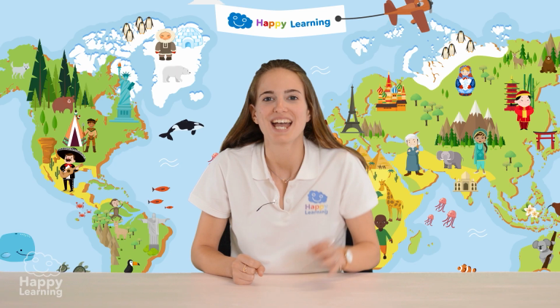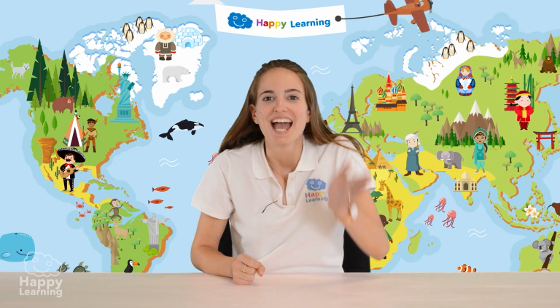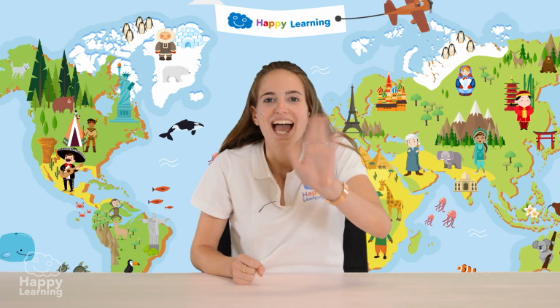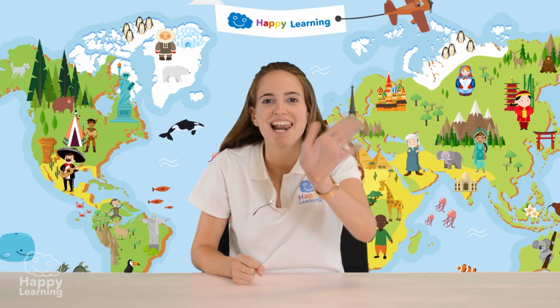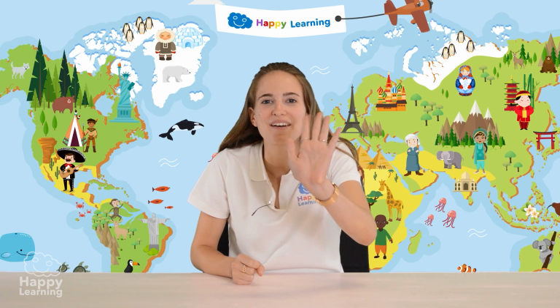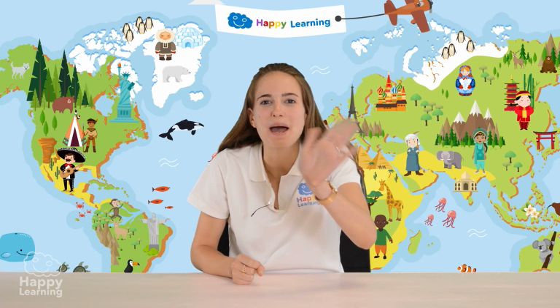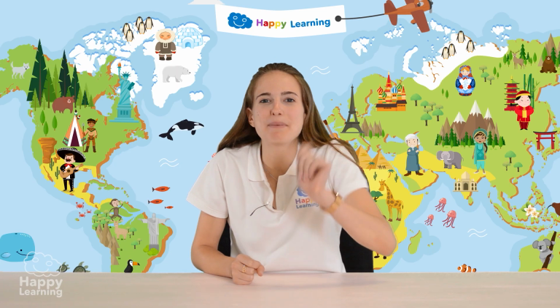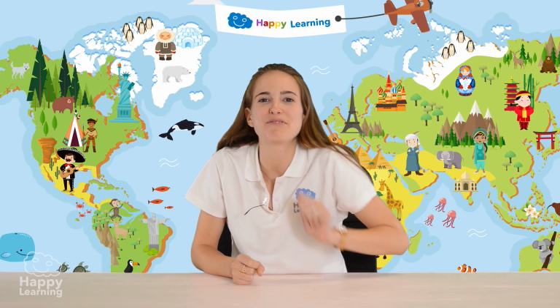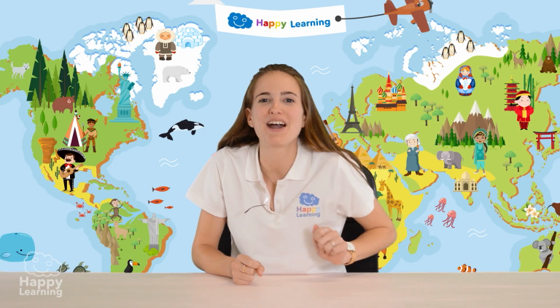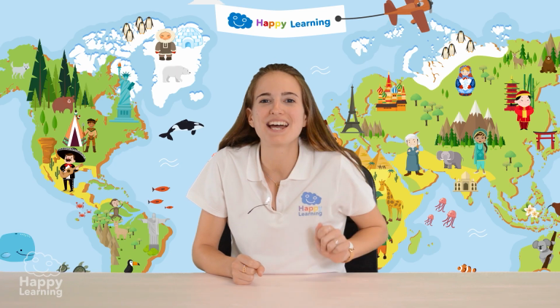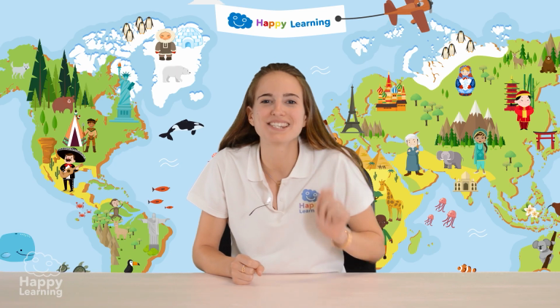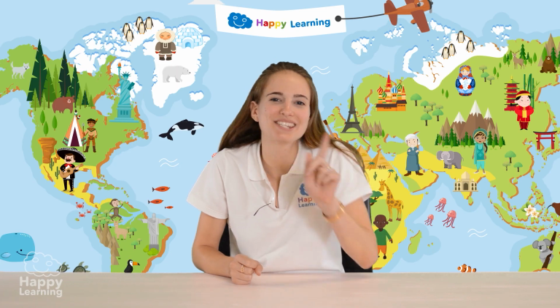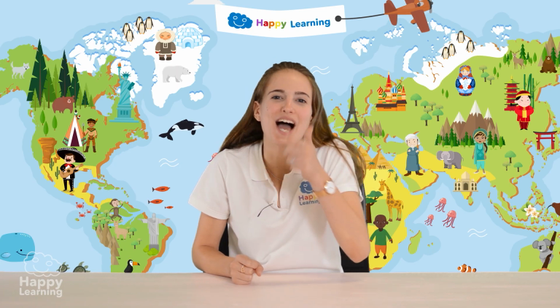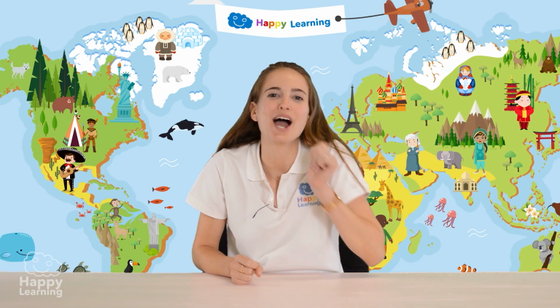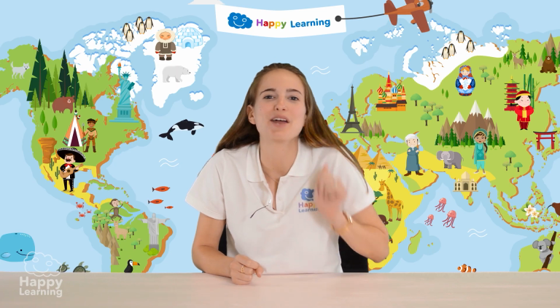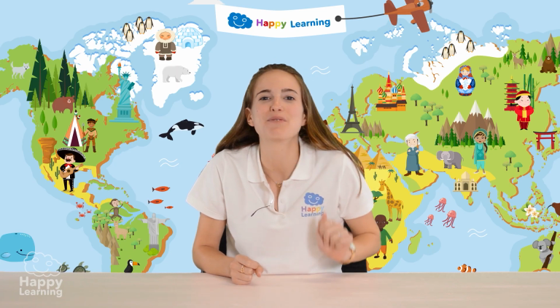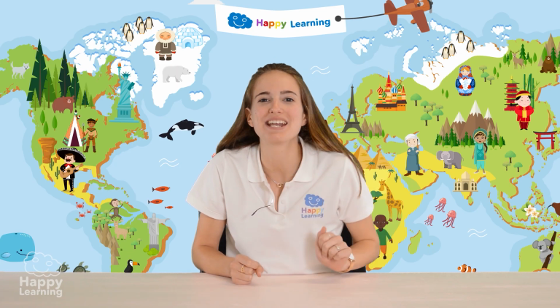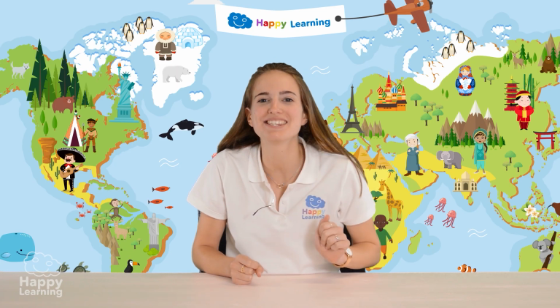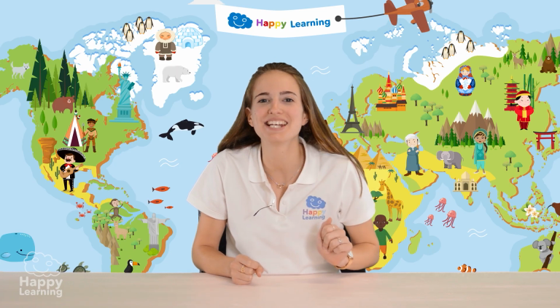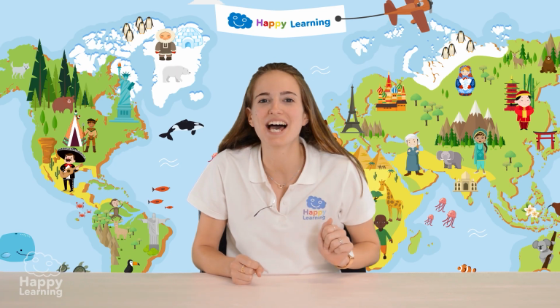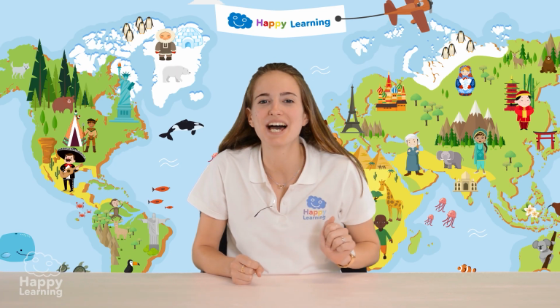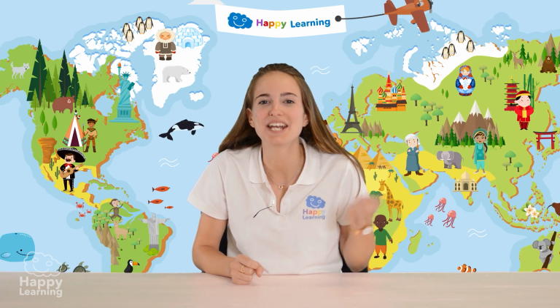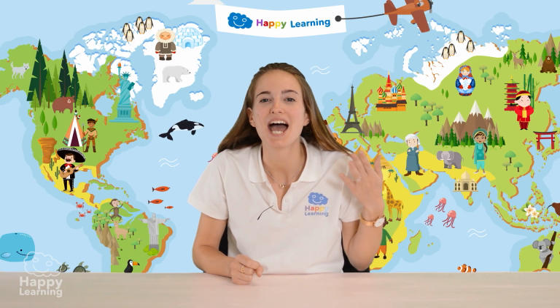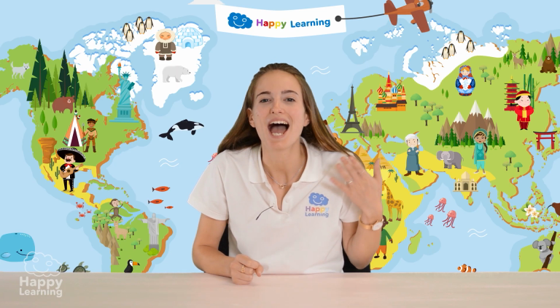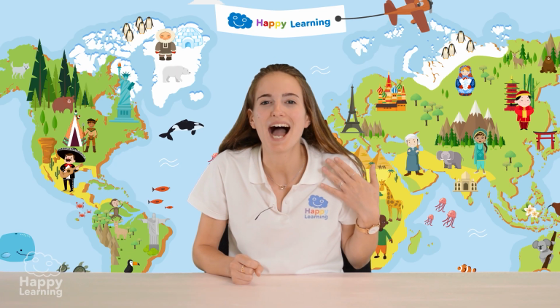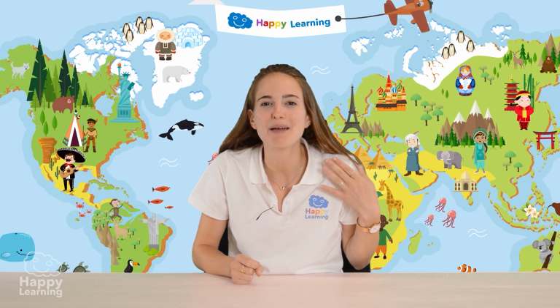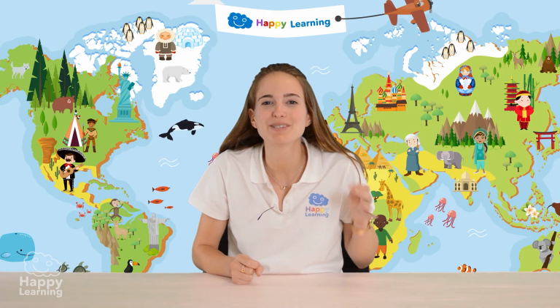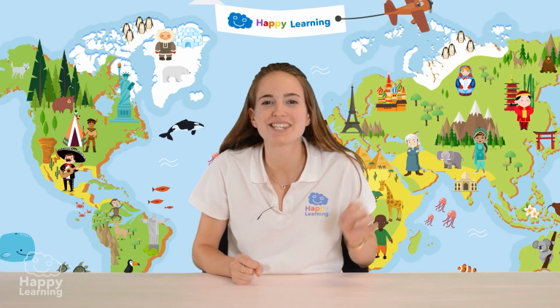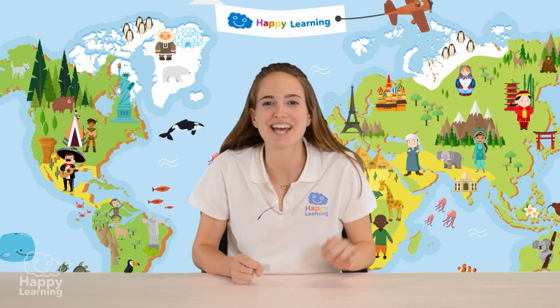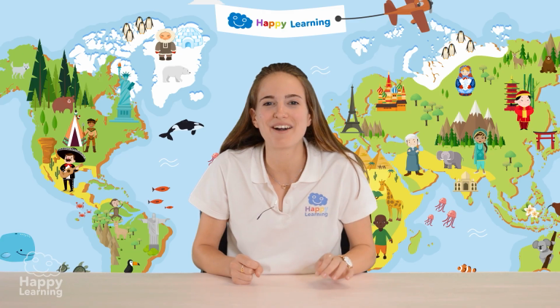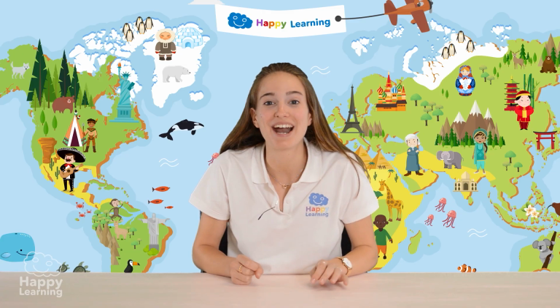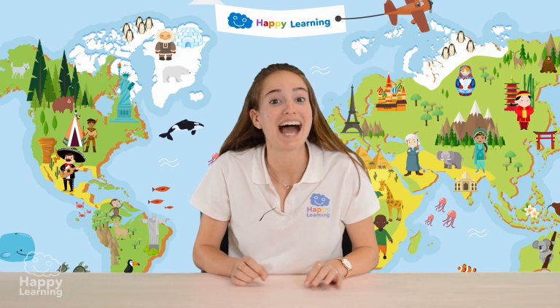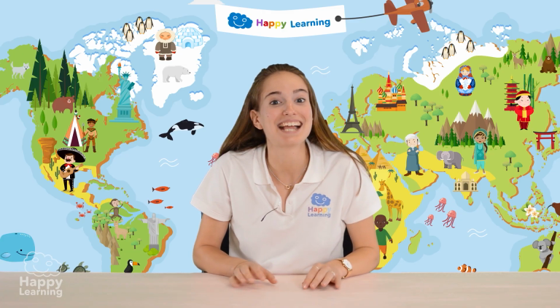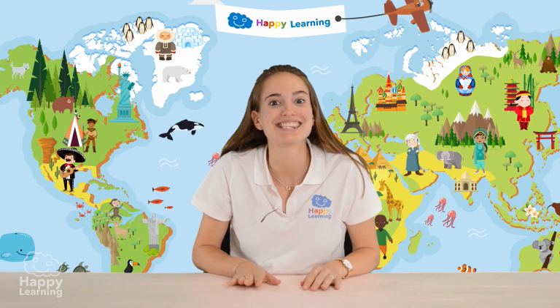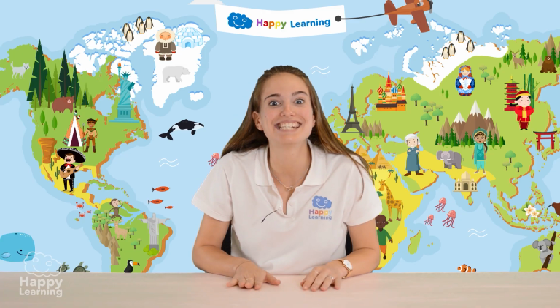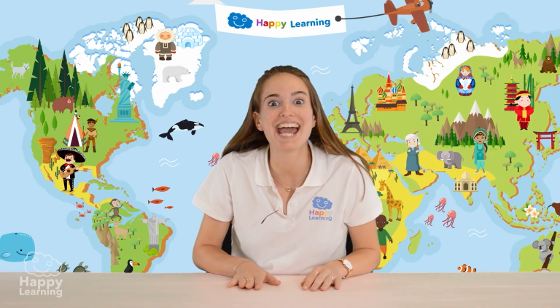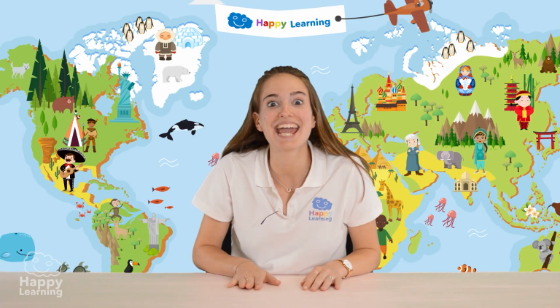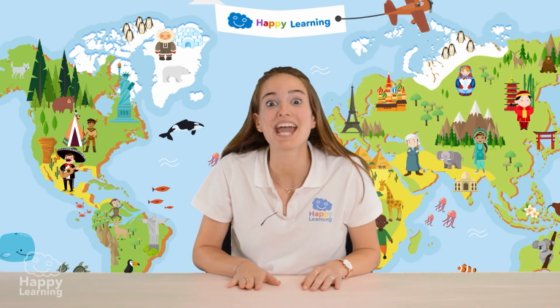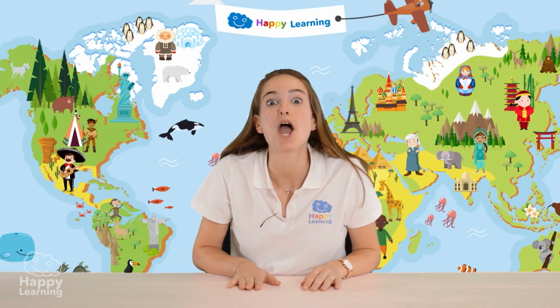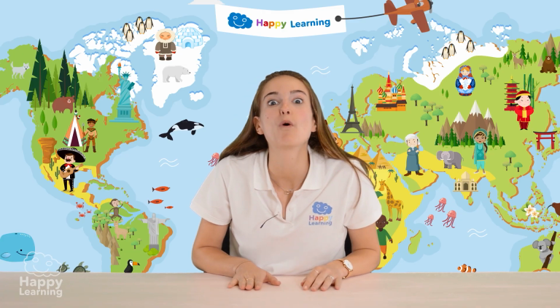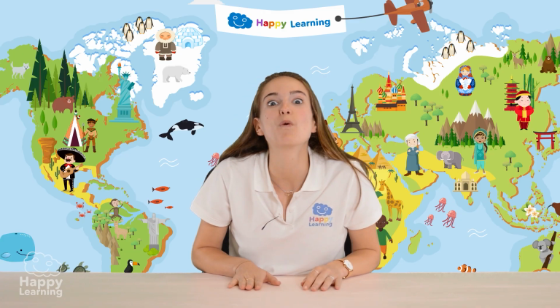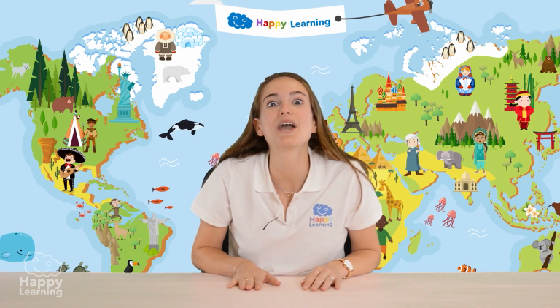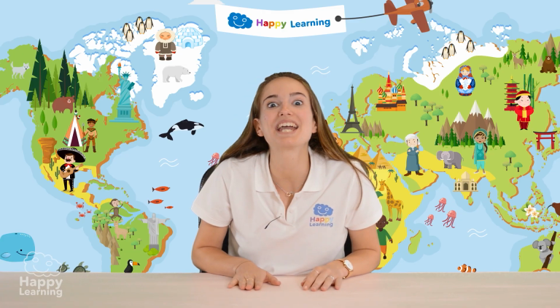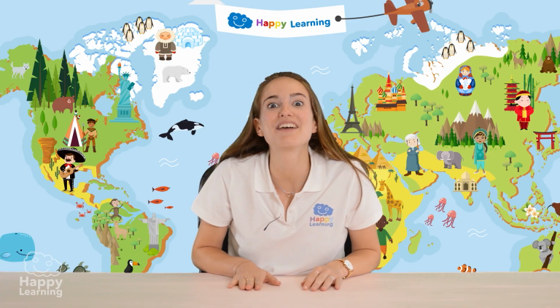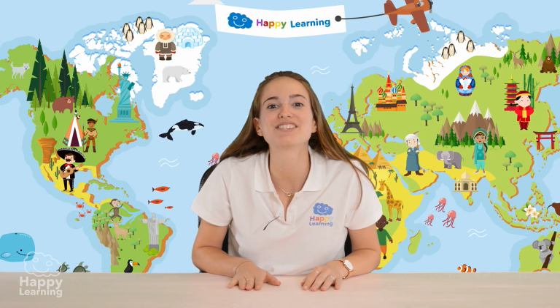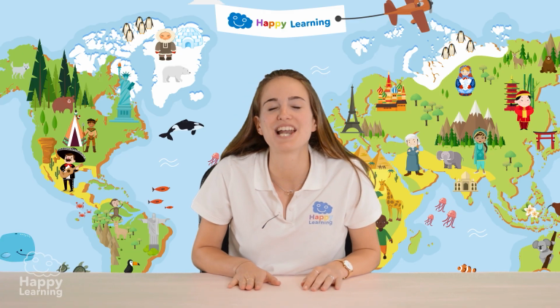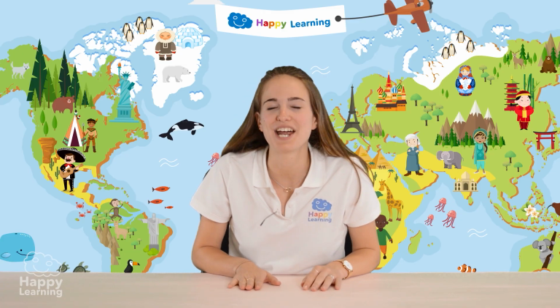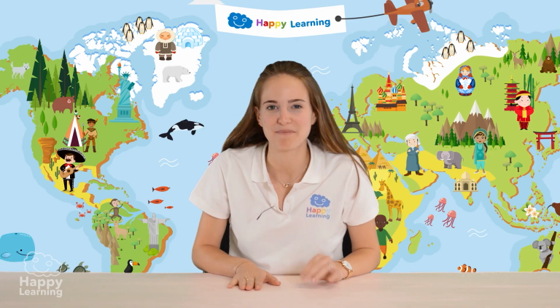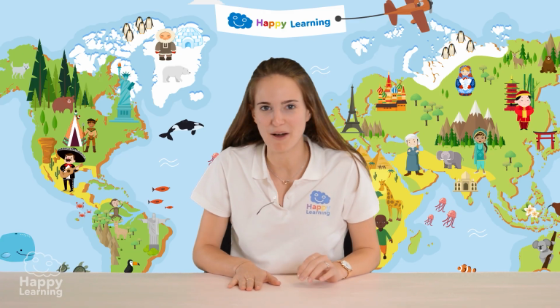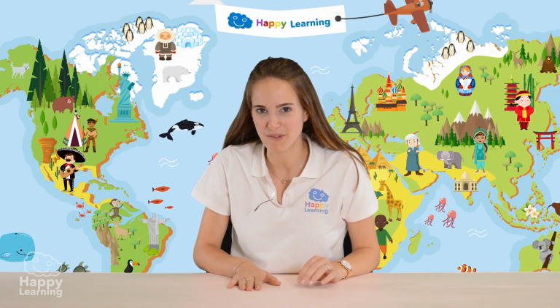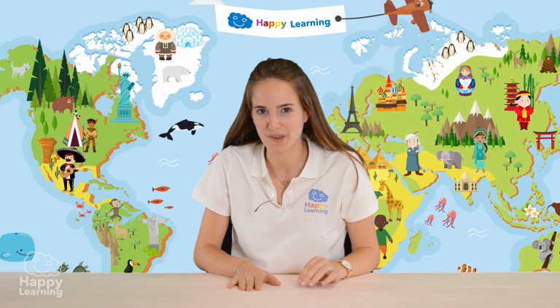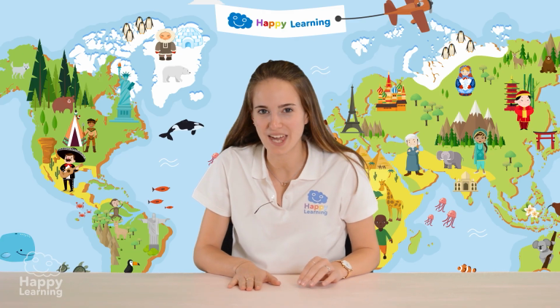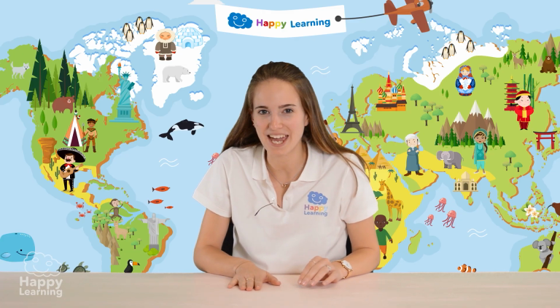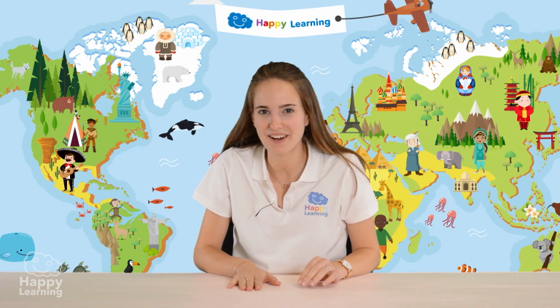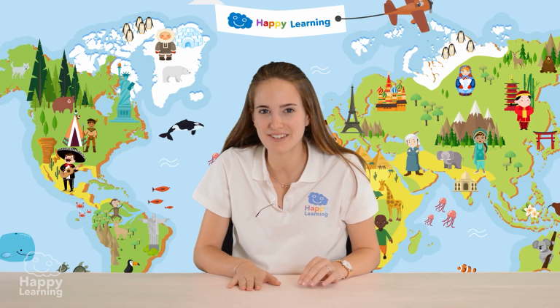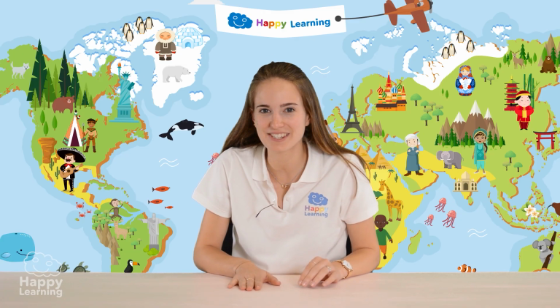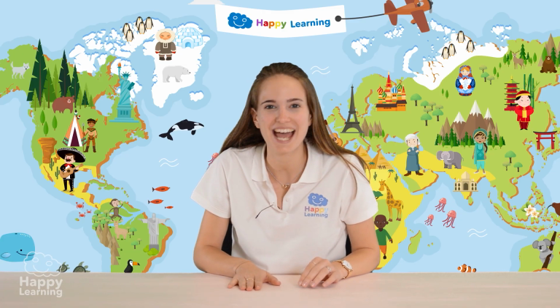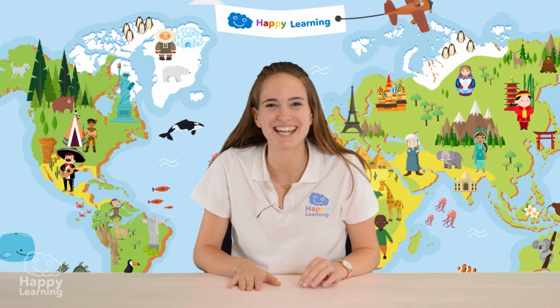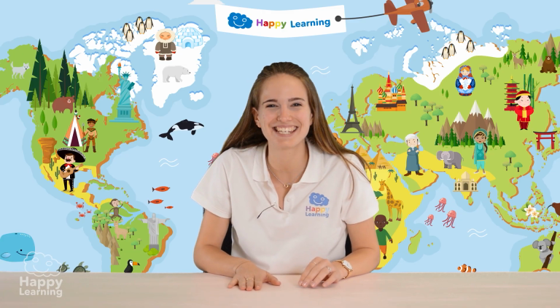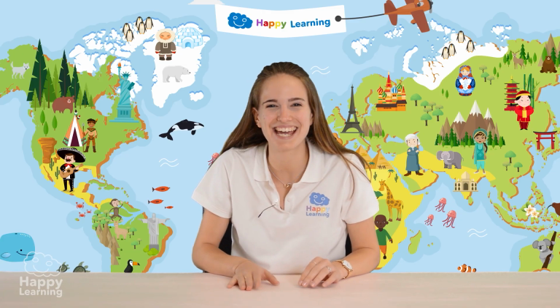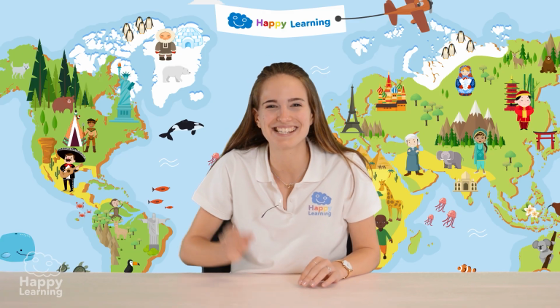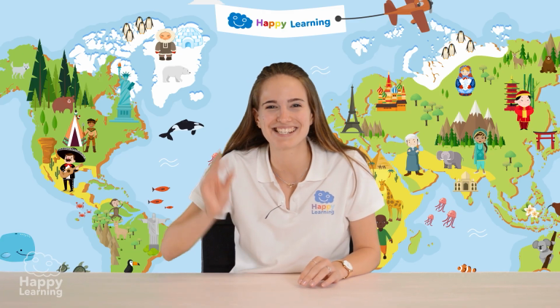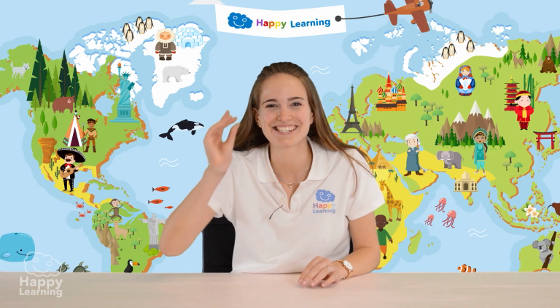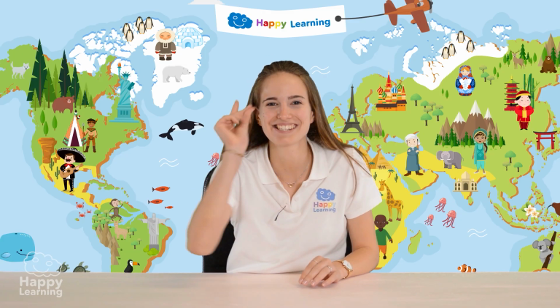Hello happy friends! Are you ready to learn? I'm Sarah and today we're going to learn about volcanoes and geysers.